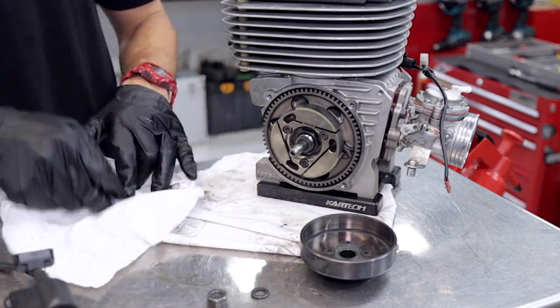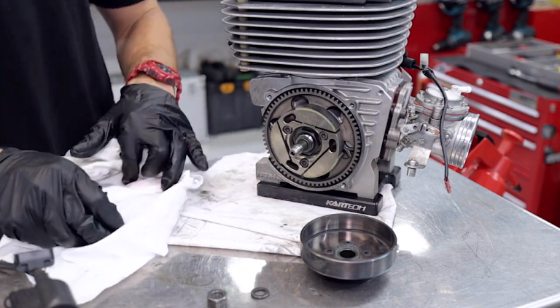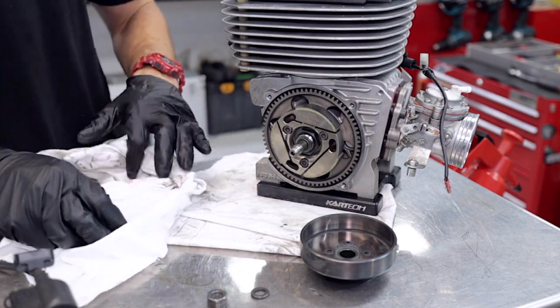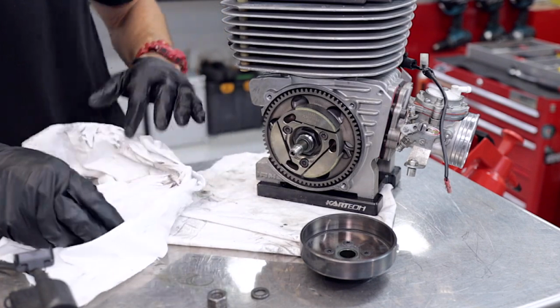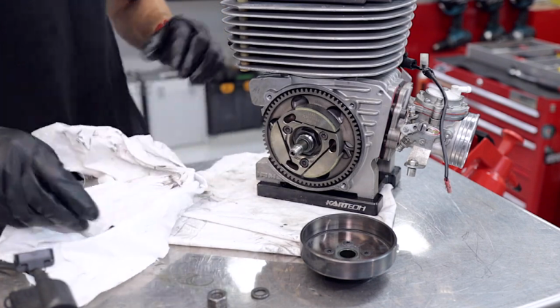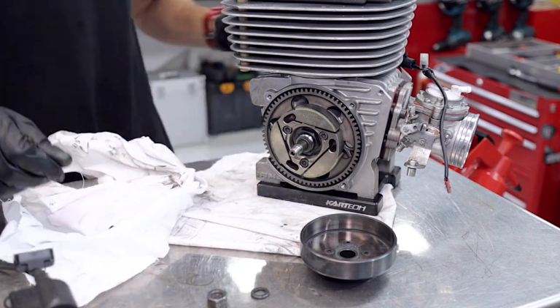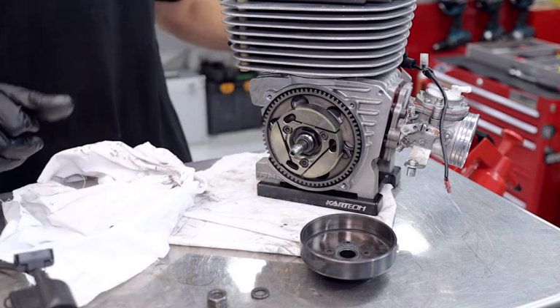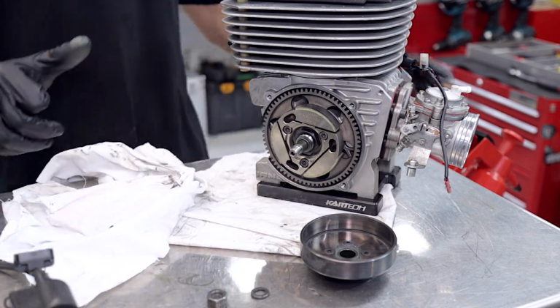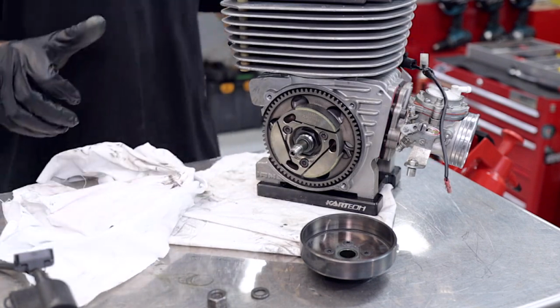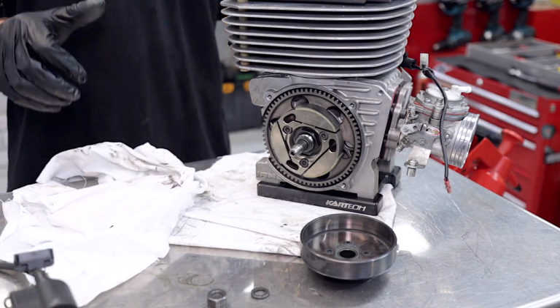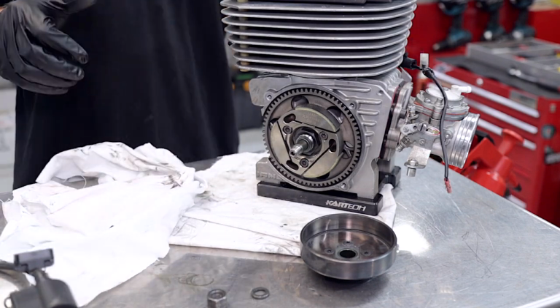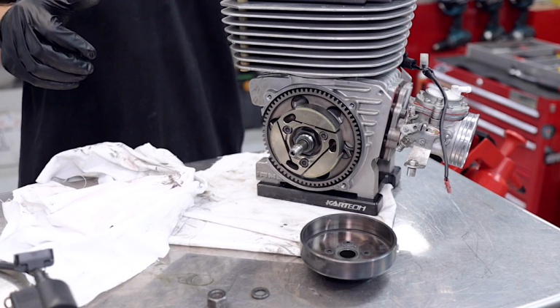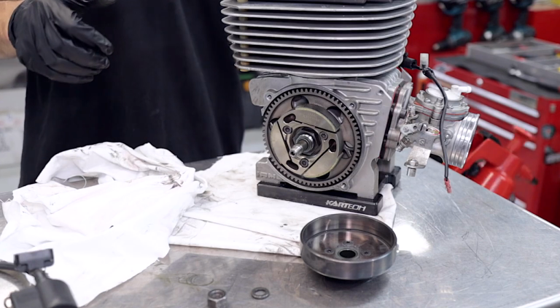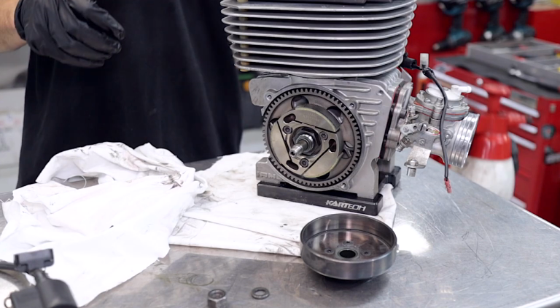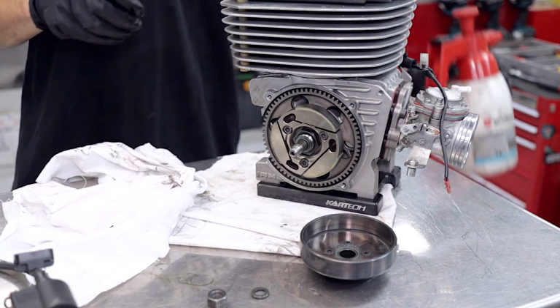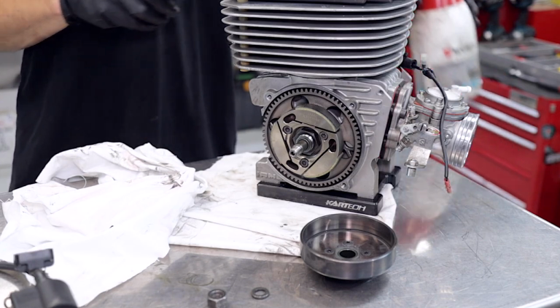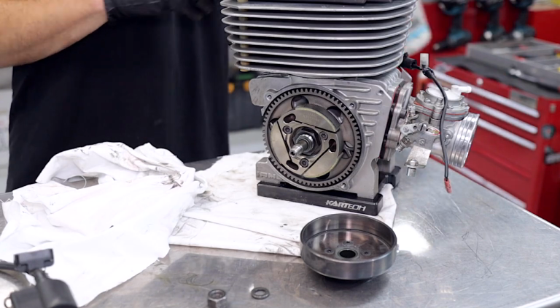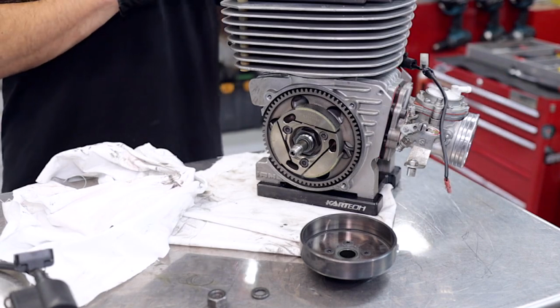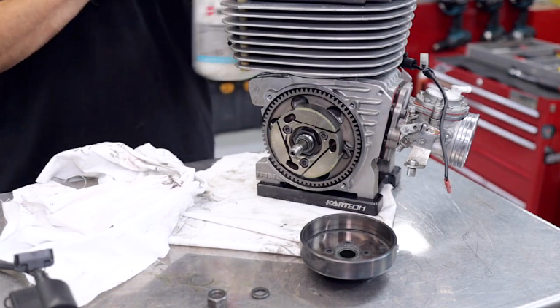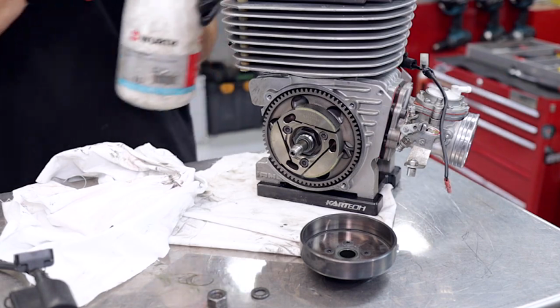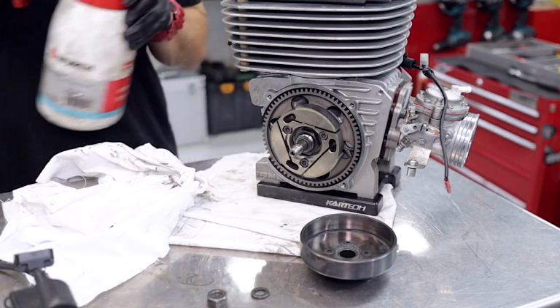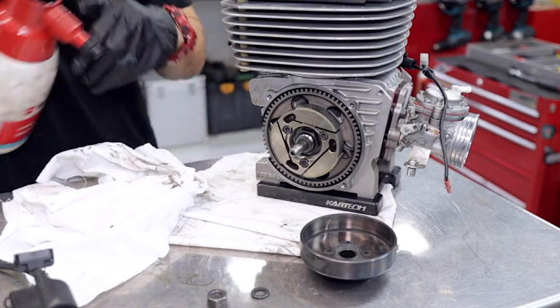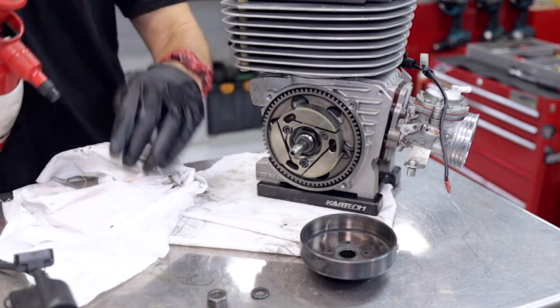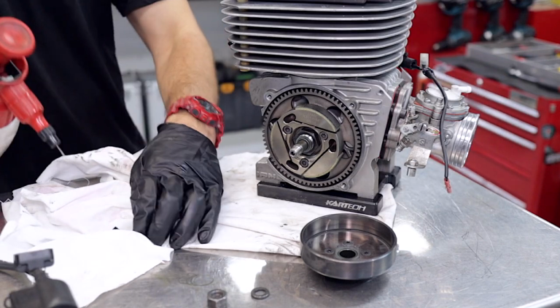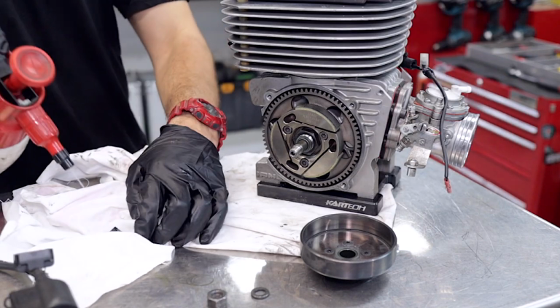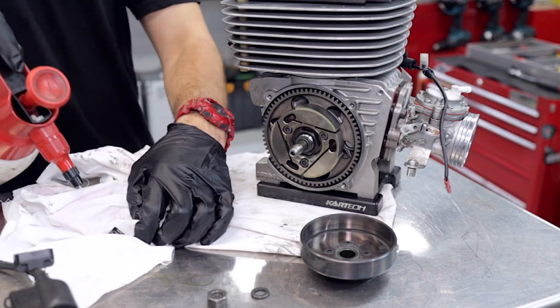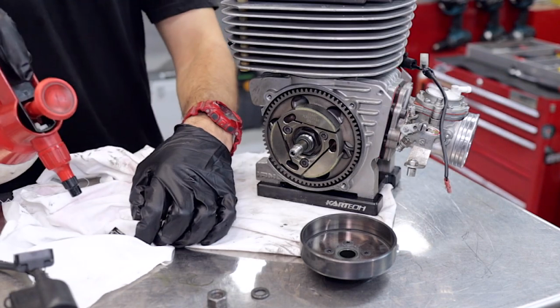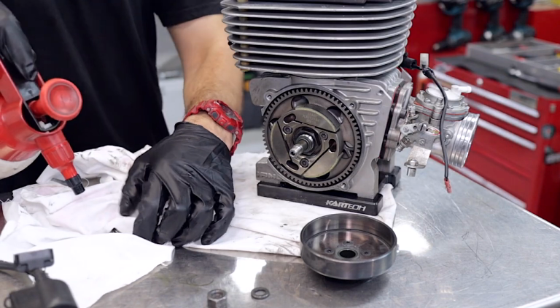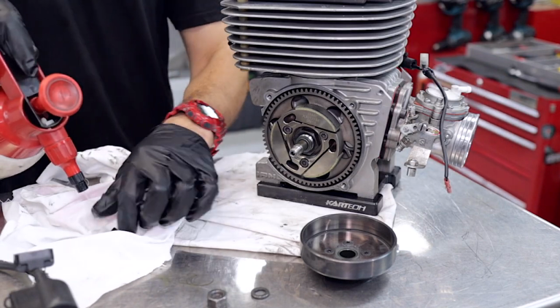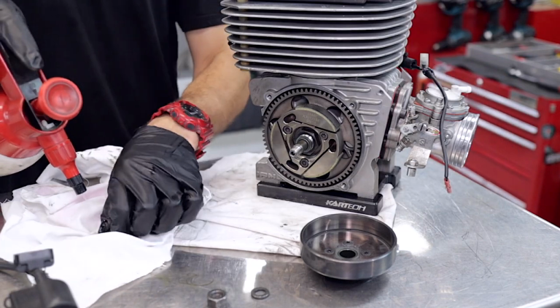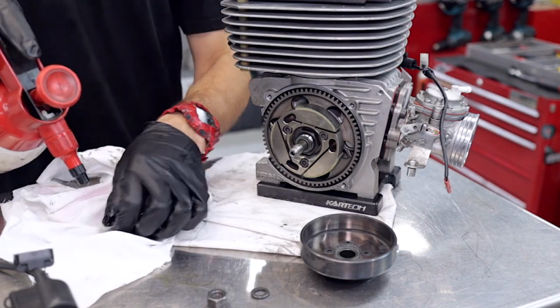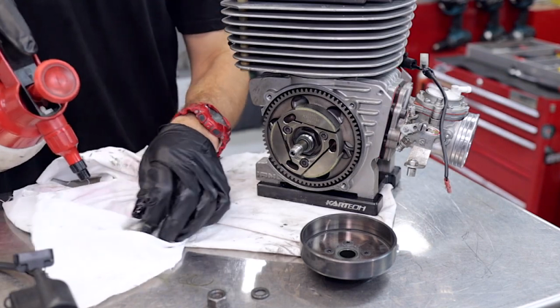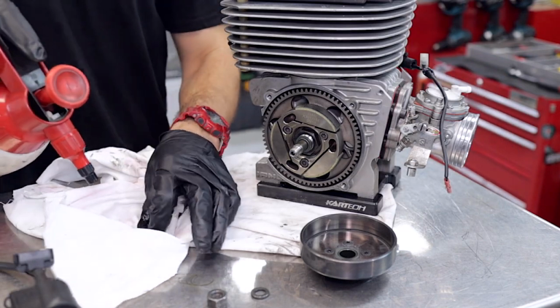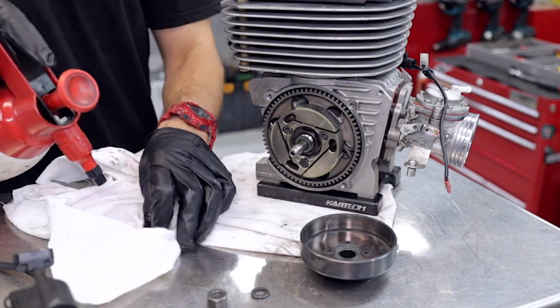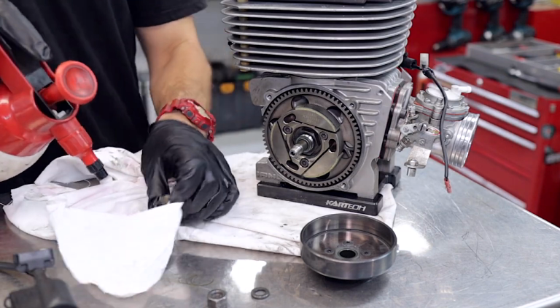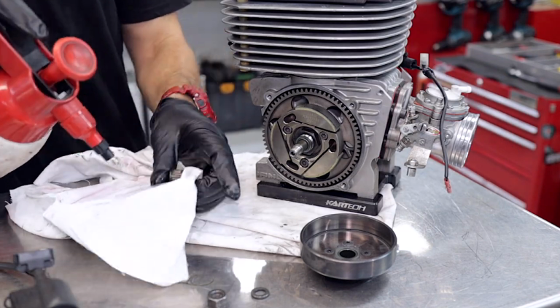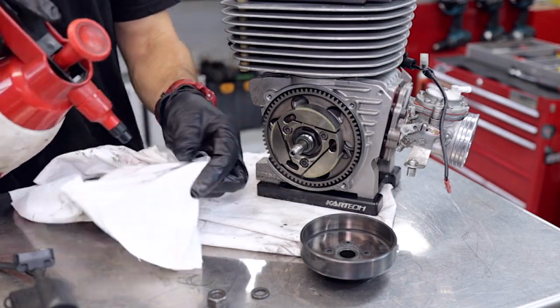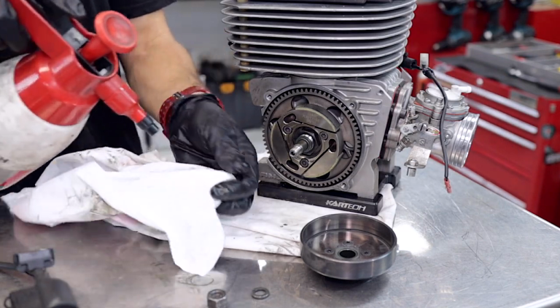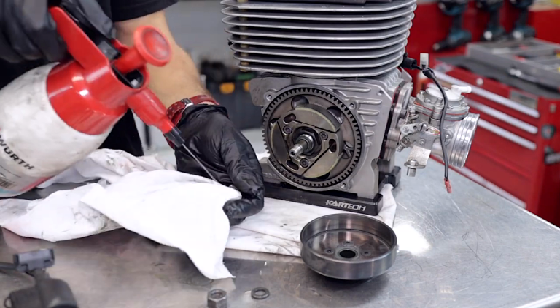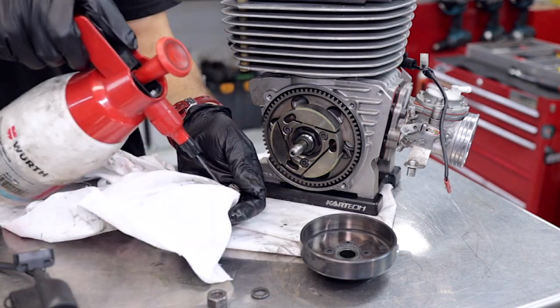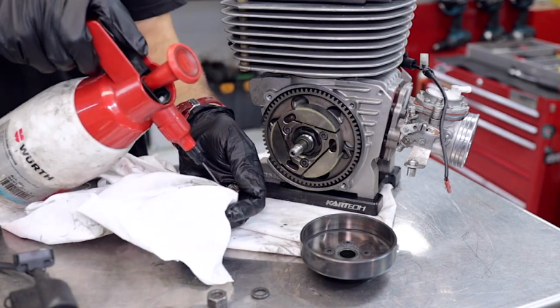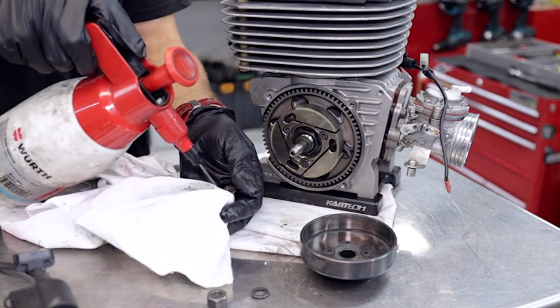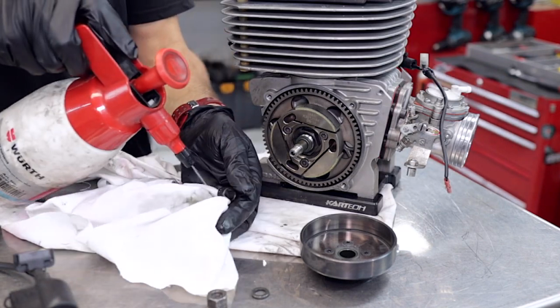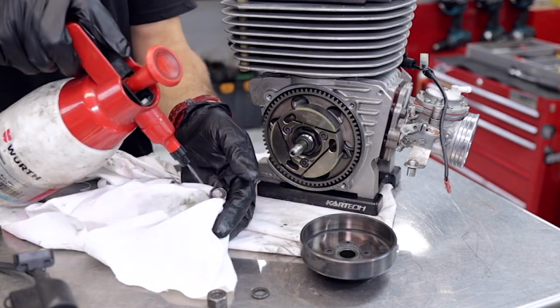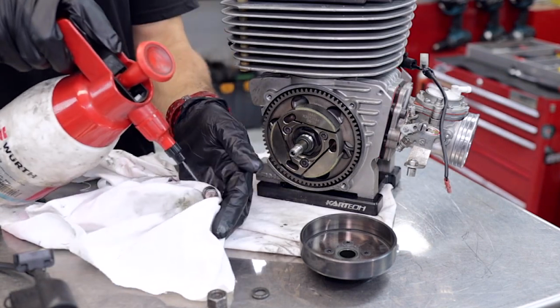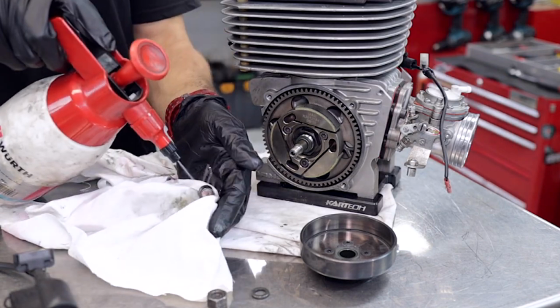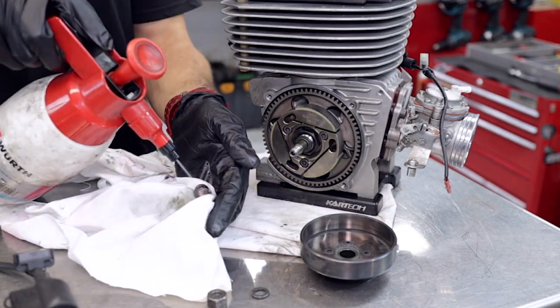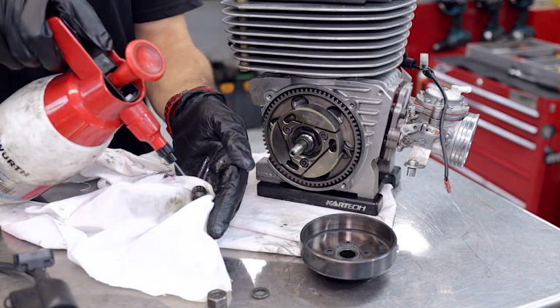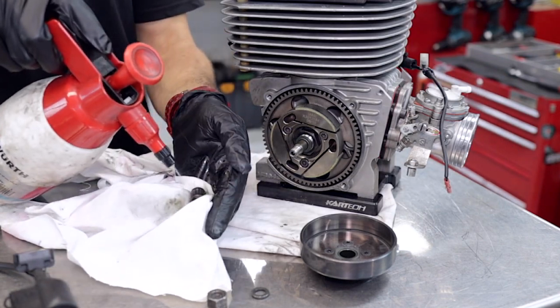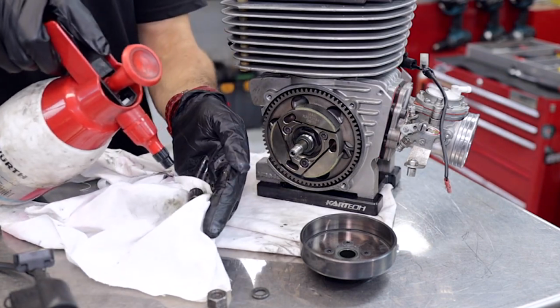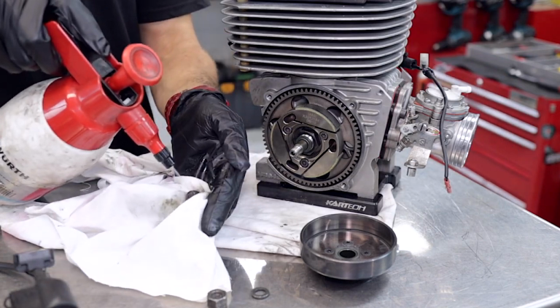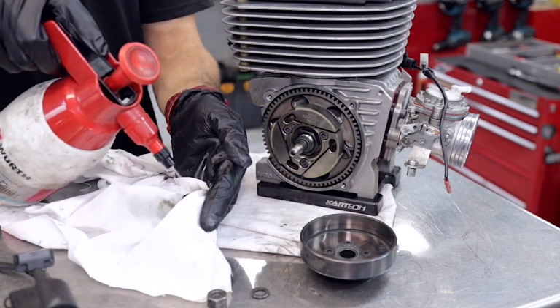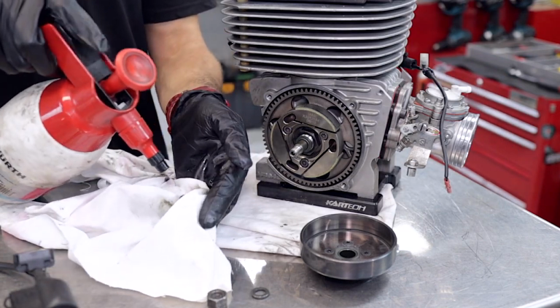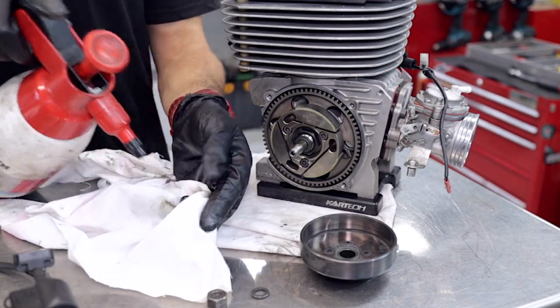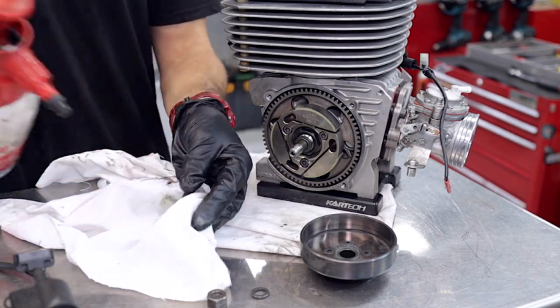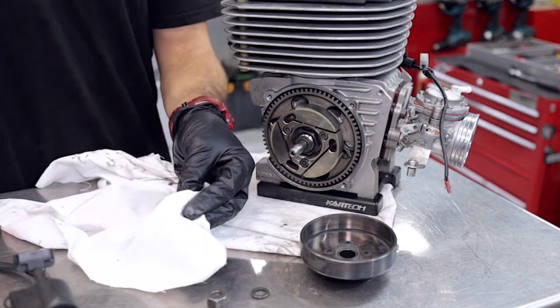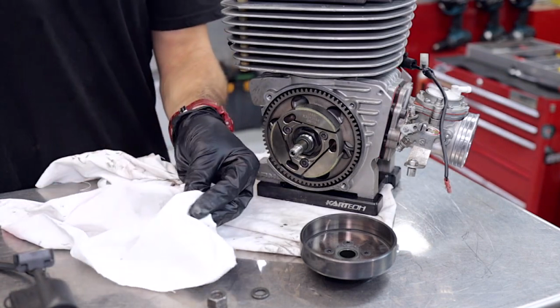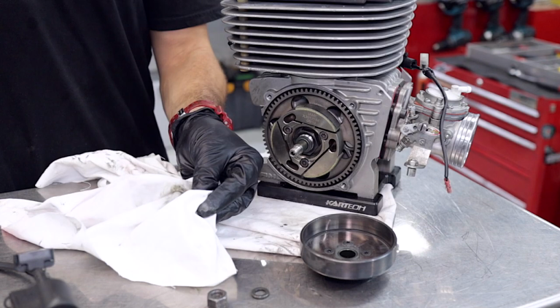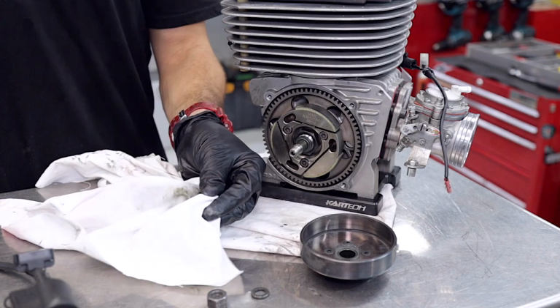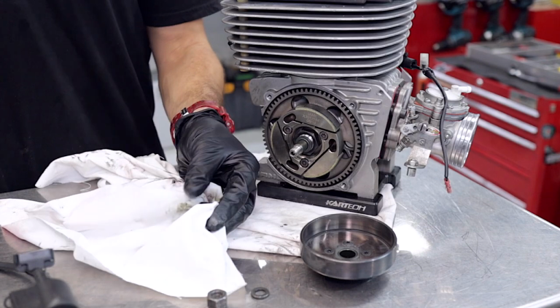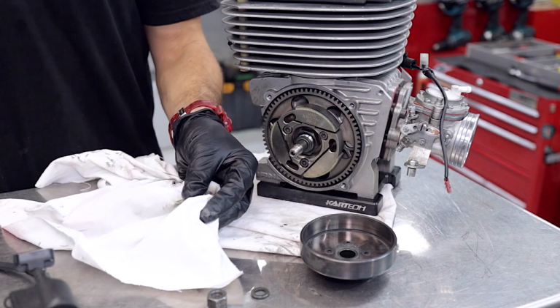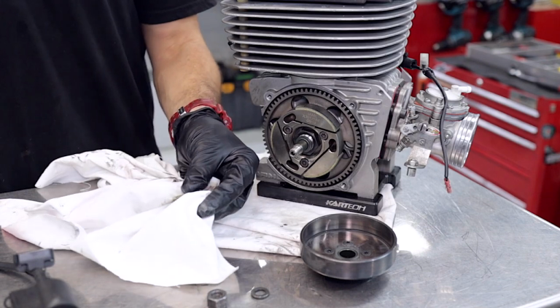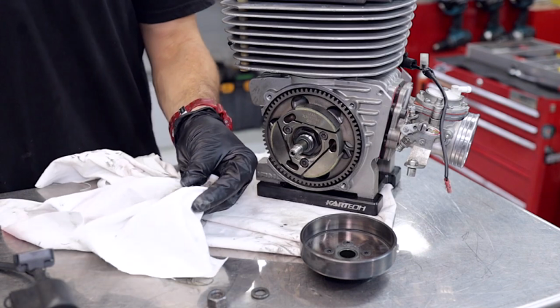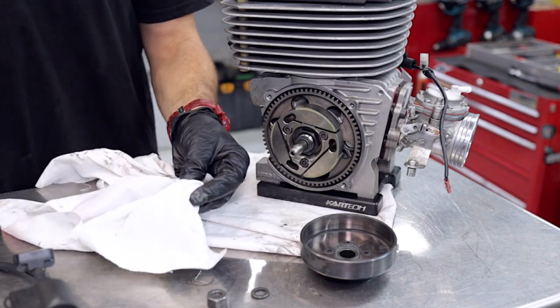We're going to spray the bearing with a bit of solvent to get rid of the old grease, then we're going to re-grease it and slide that onto the crankshaft.